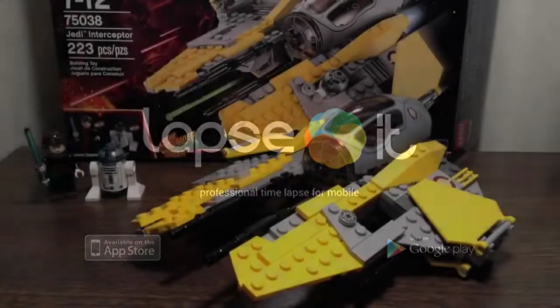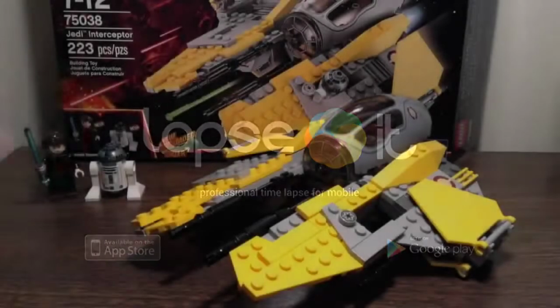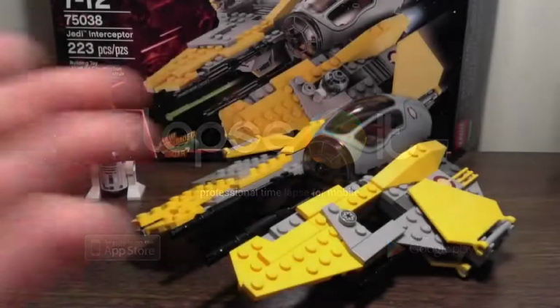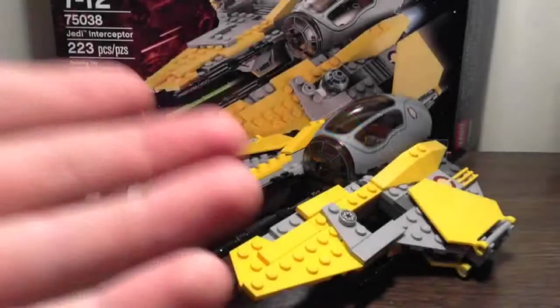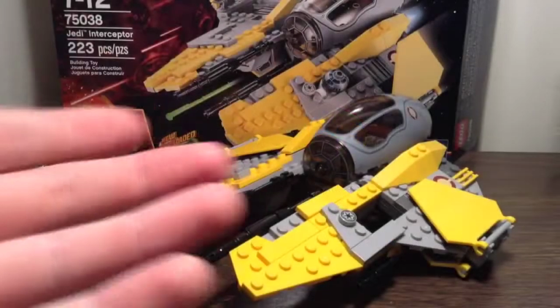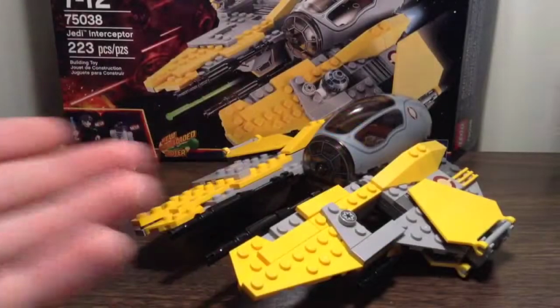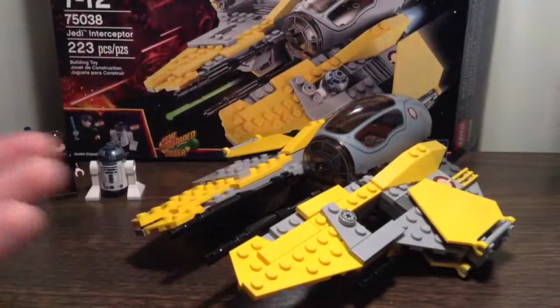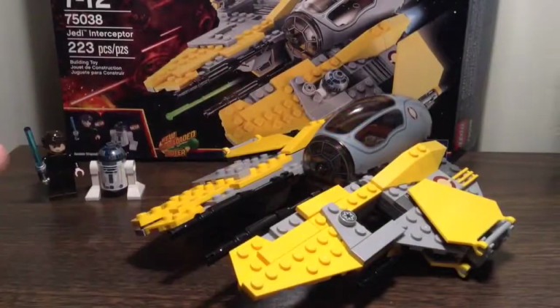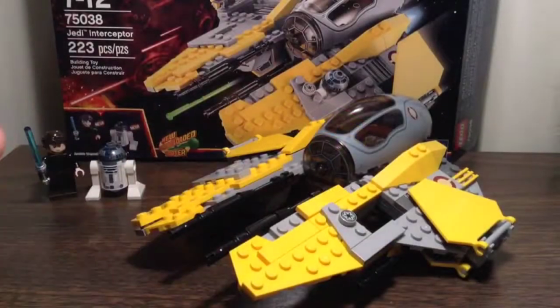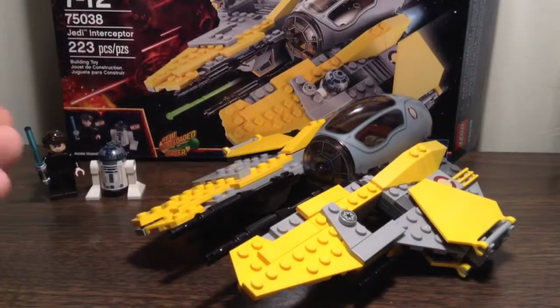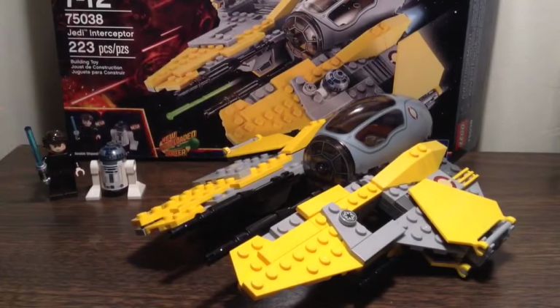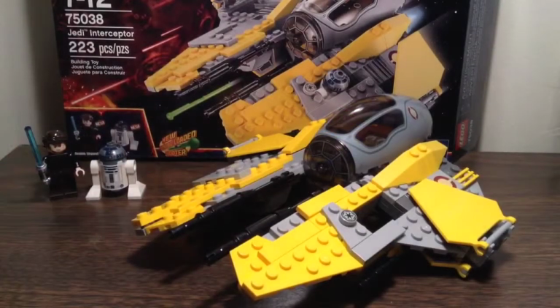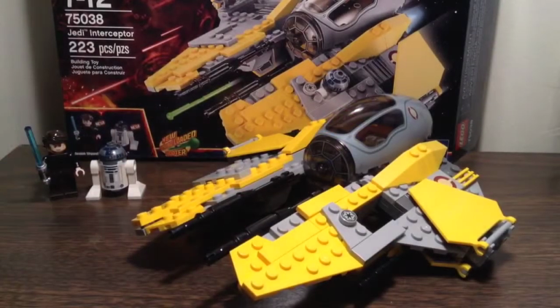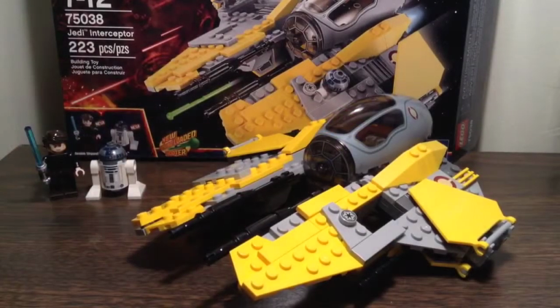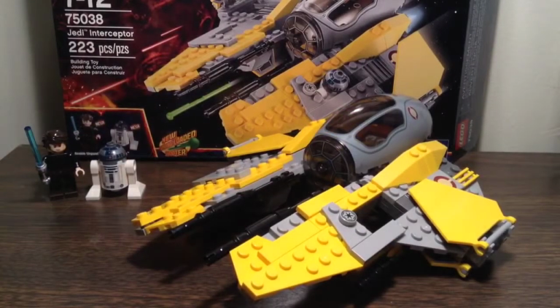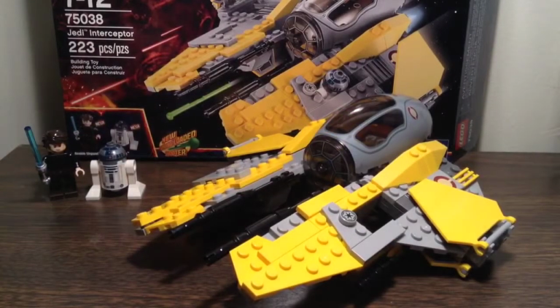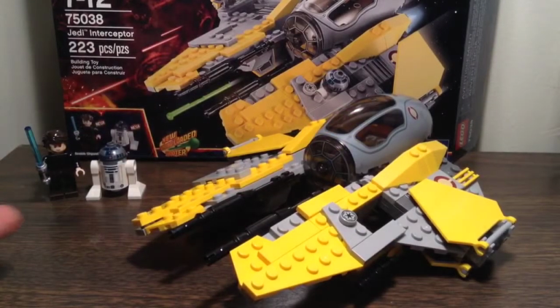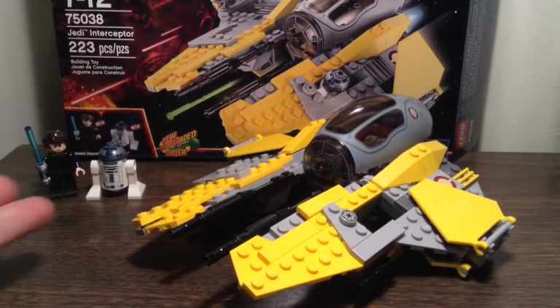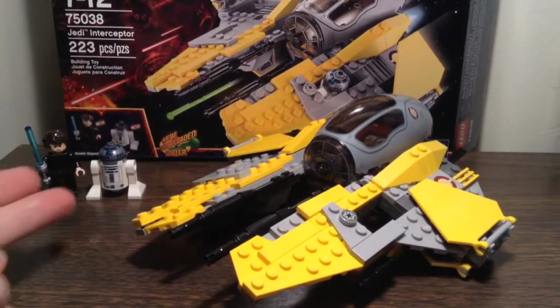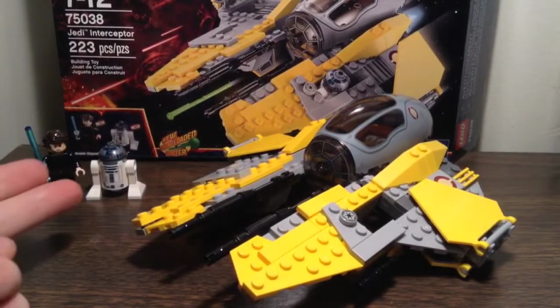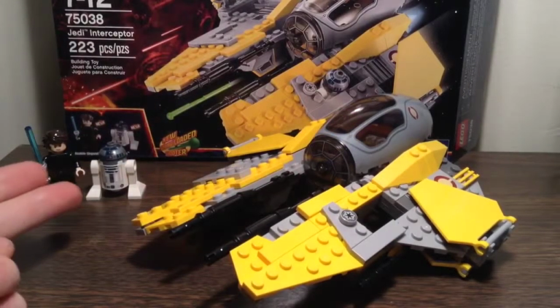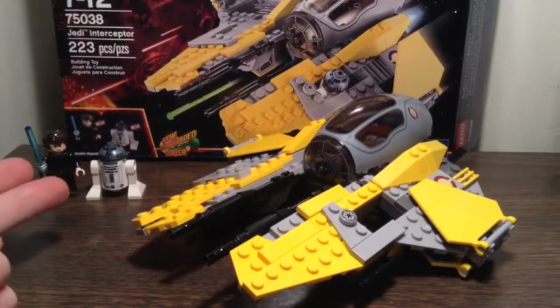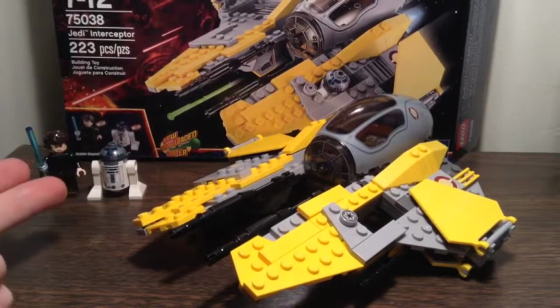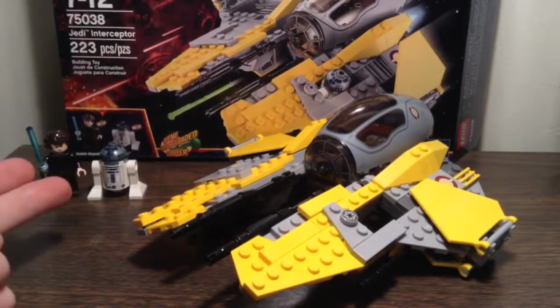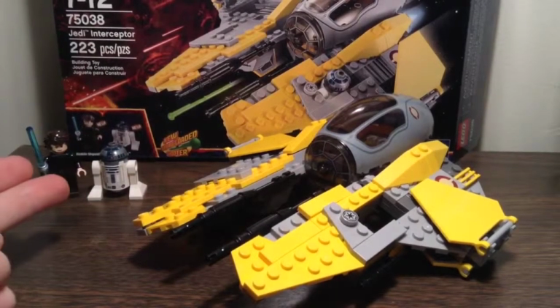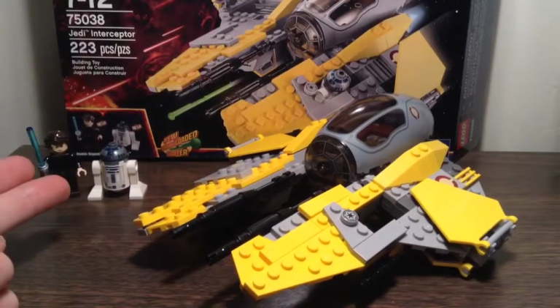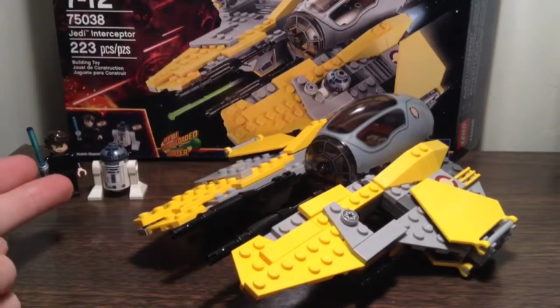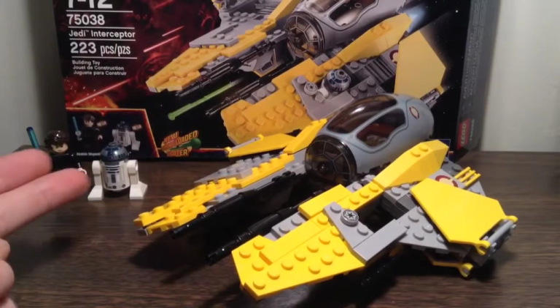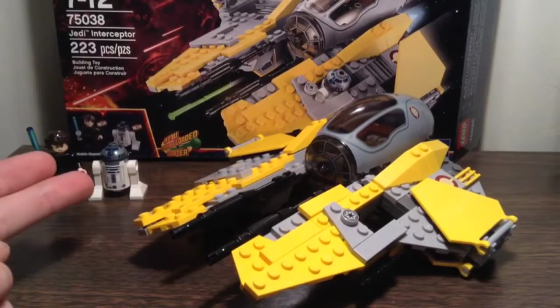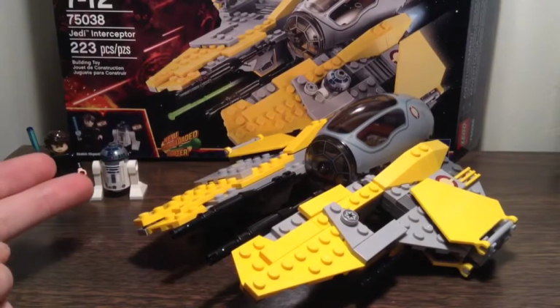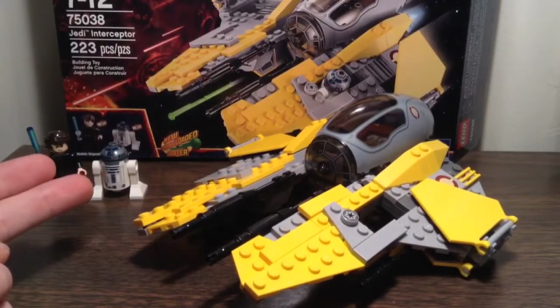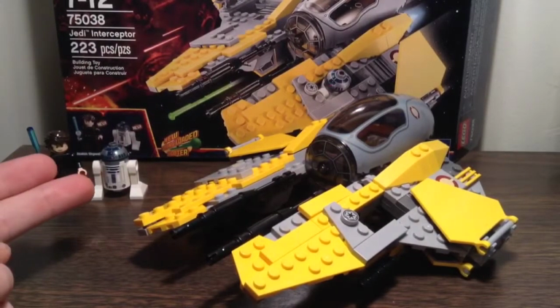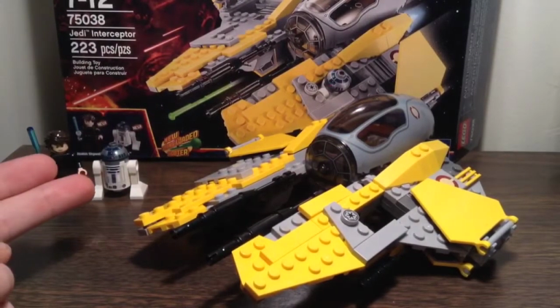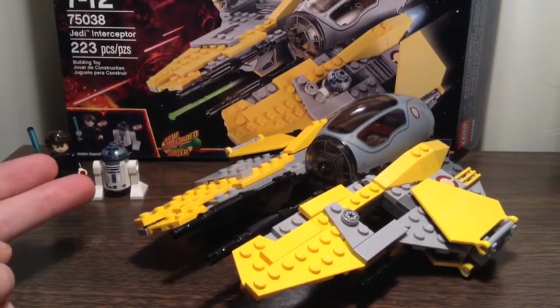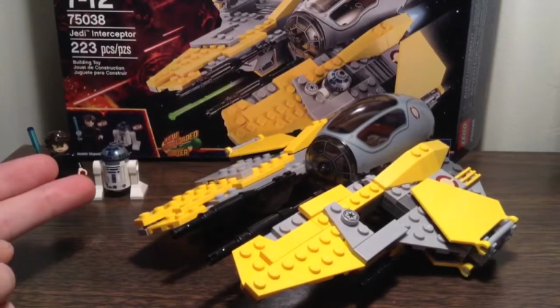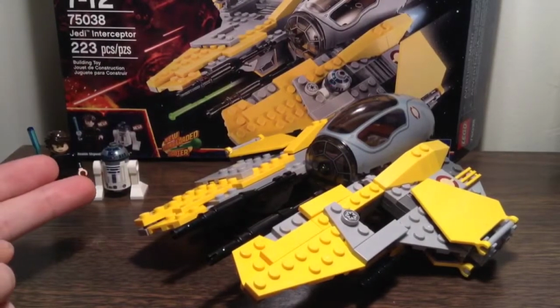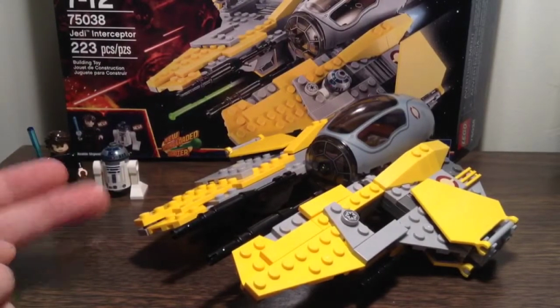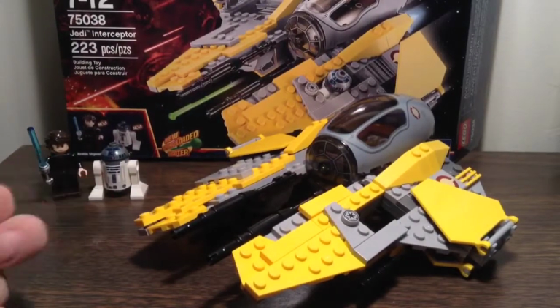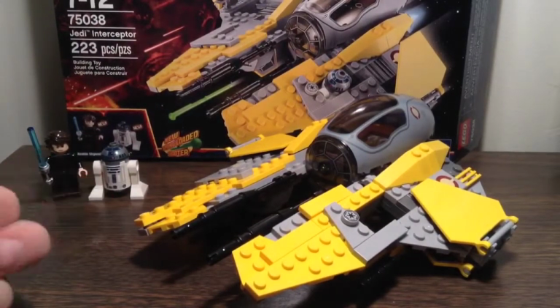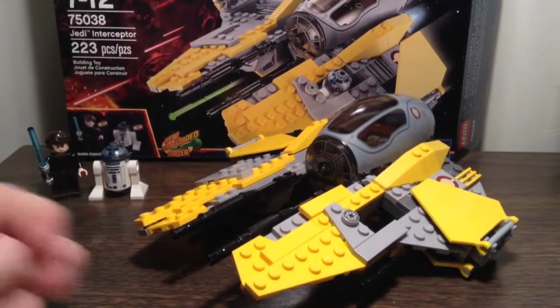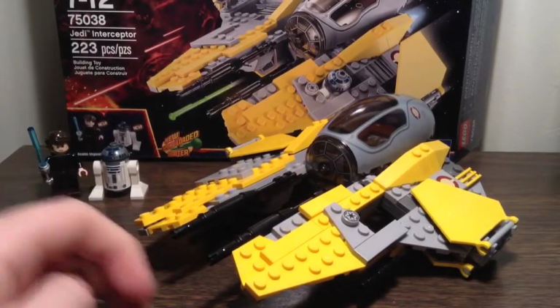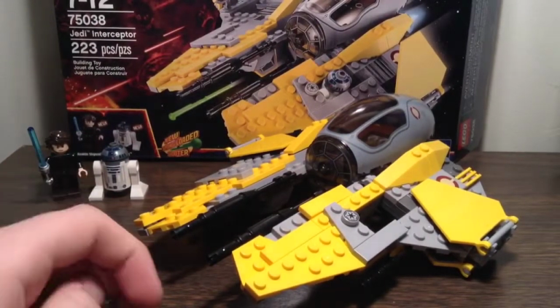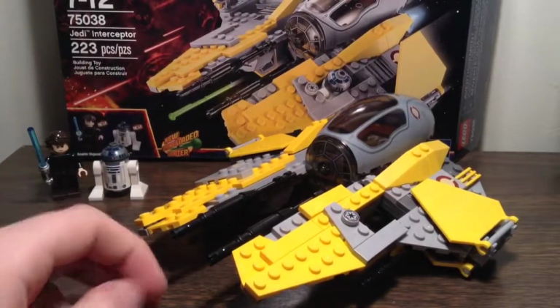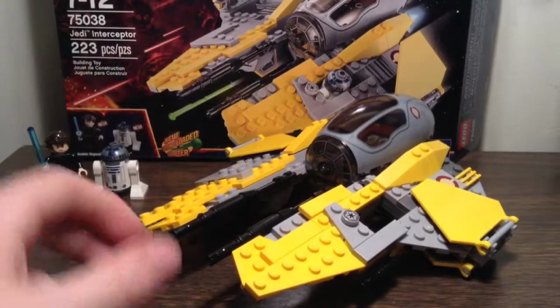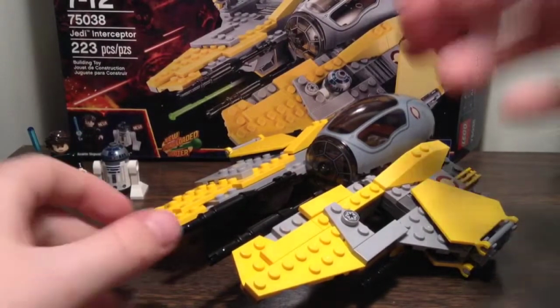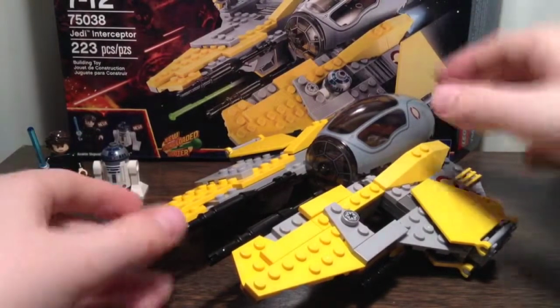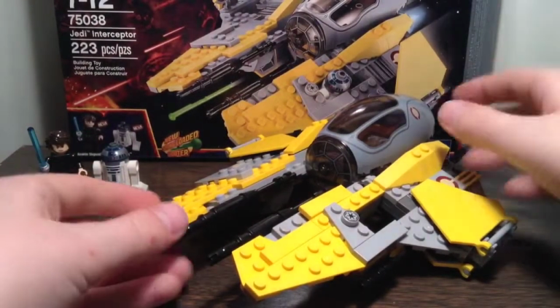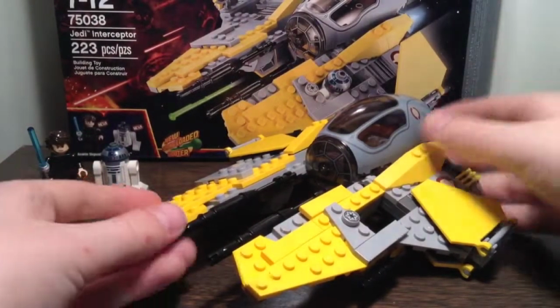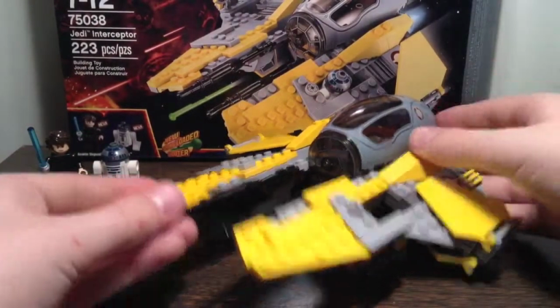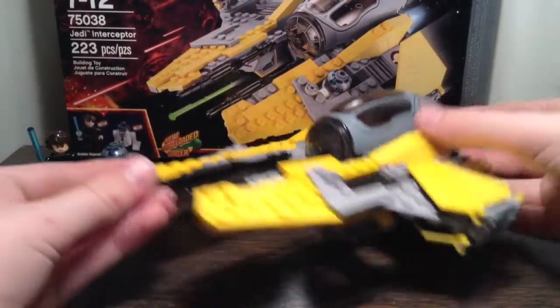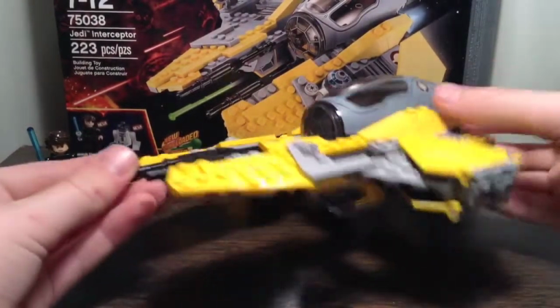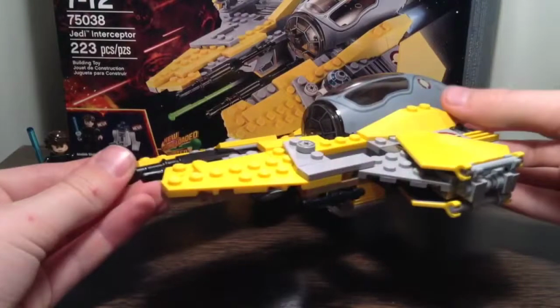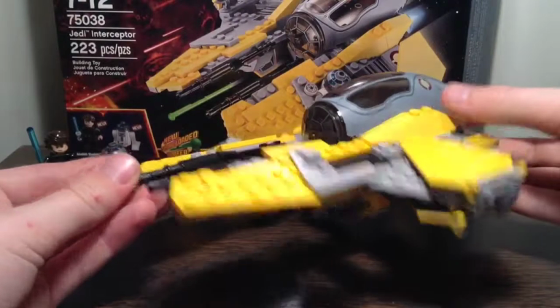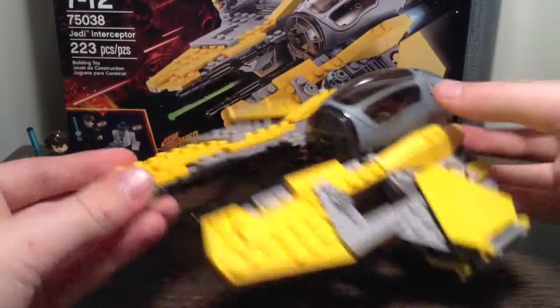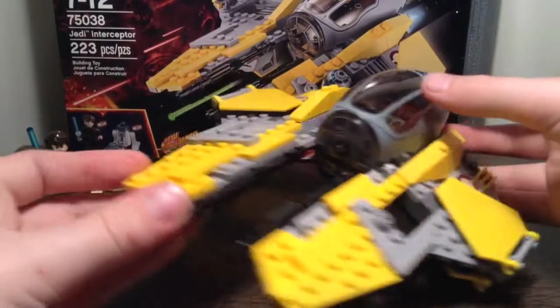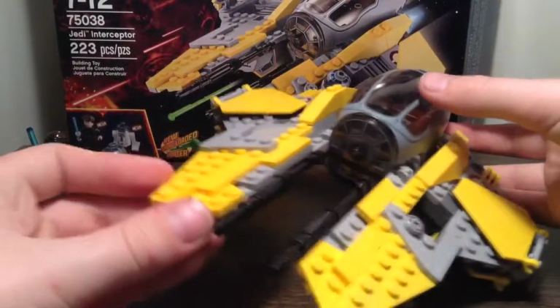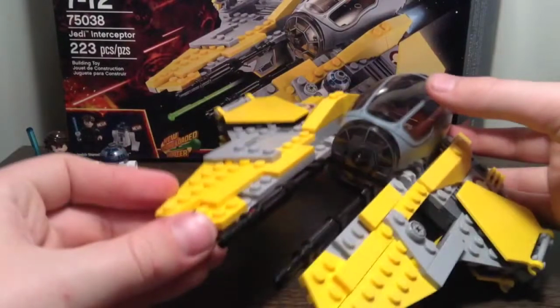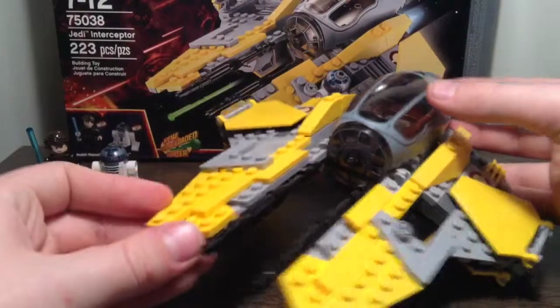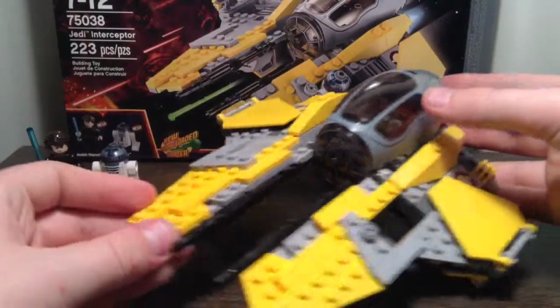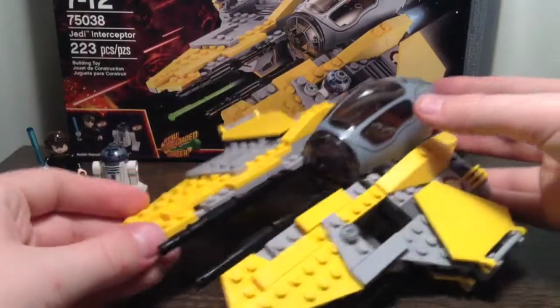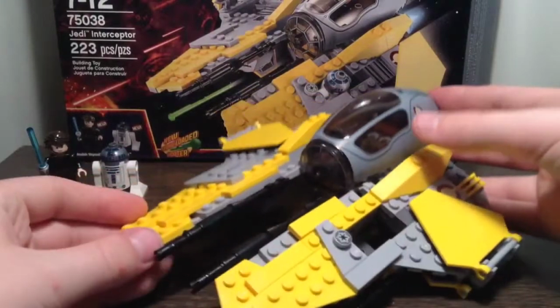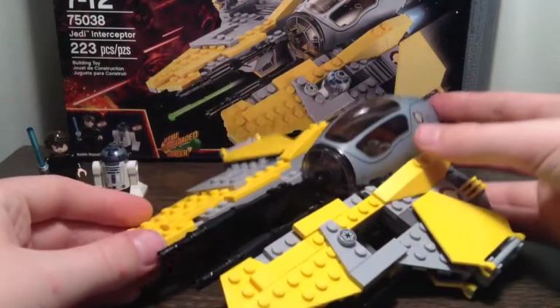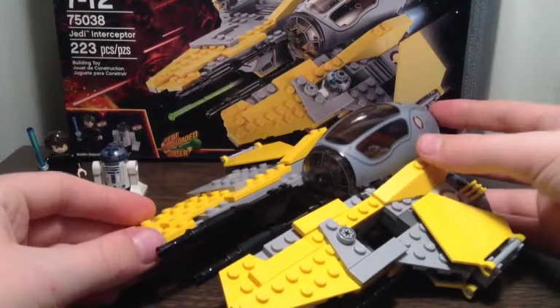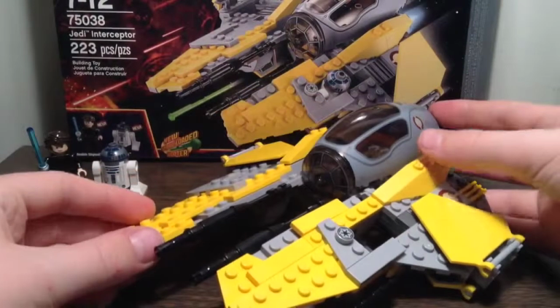So here's the set fully built. We've got Anakin Skywalker, R2-D2, and the Jedi Interceptor.